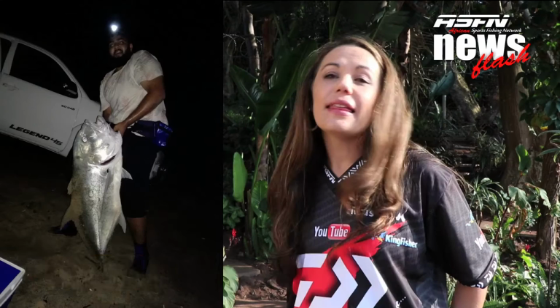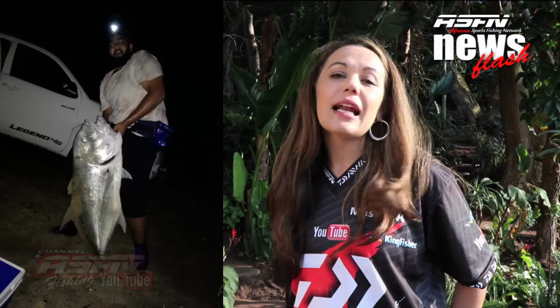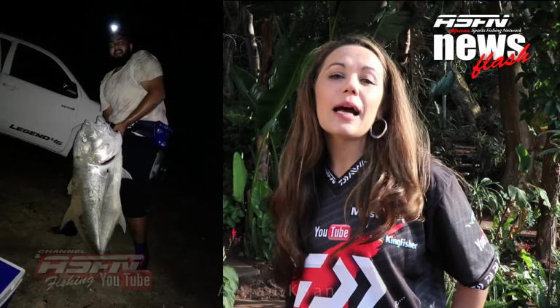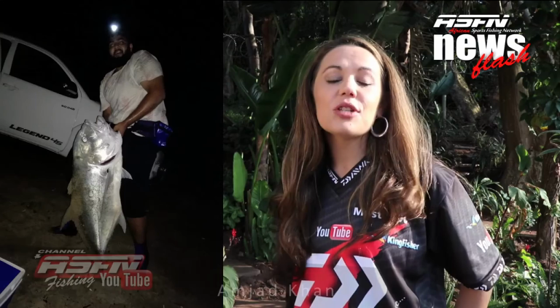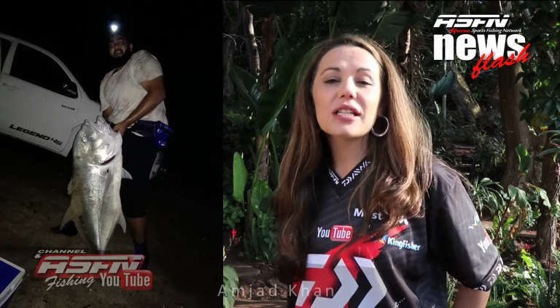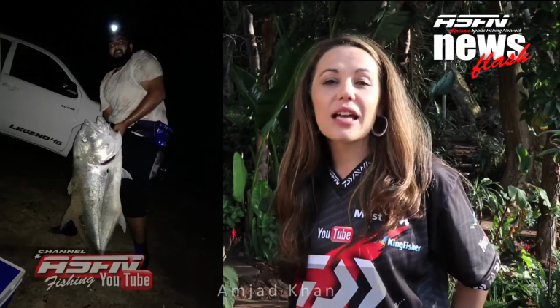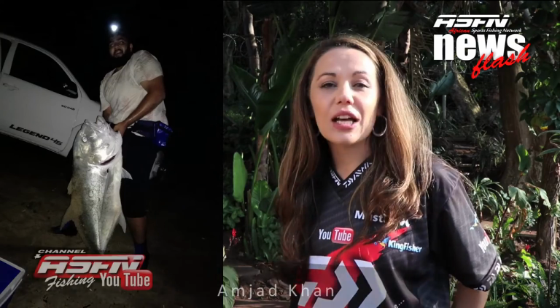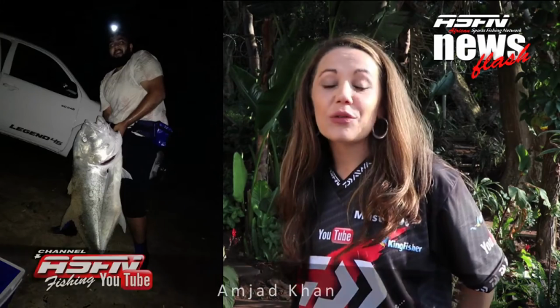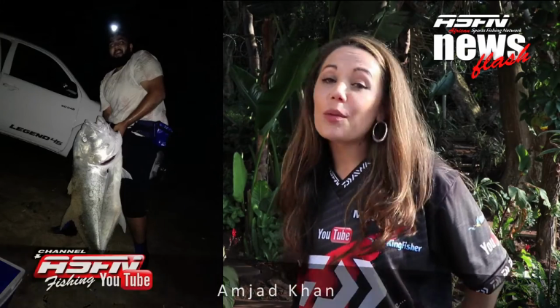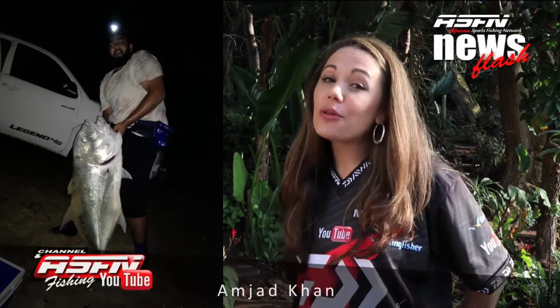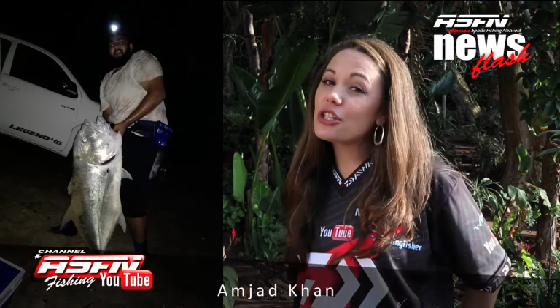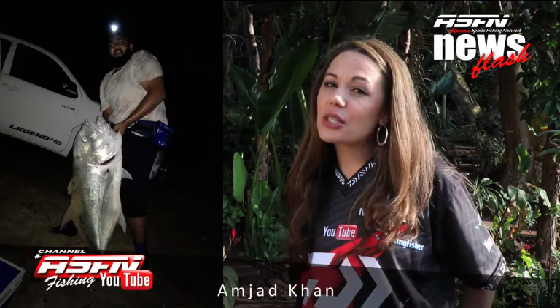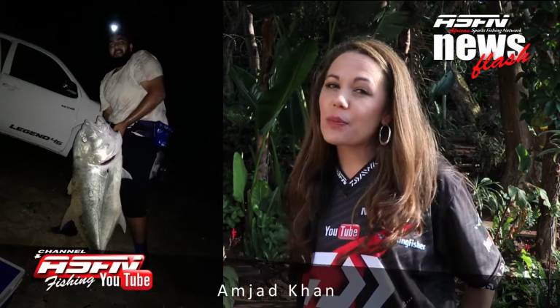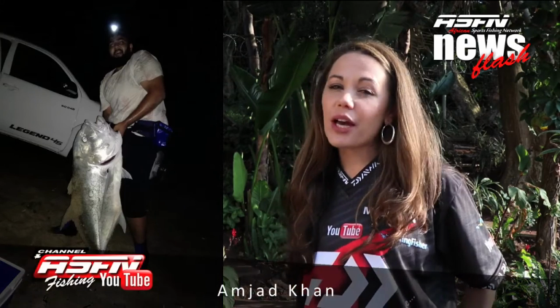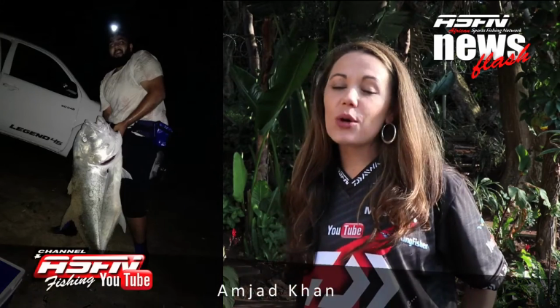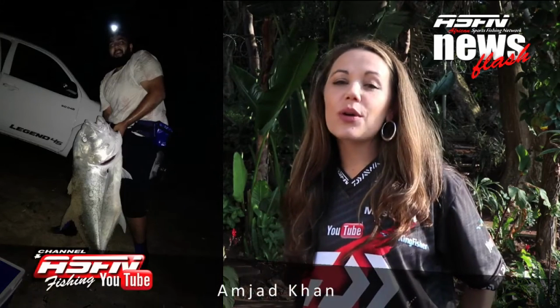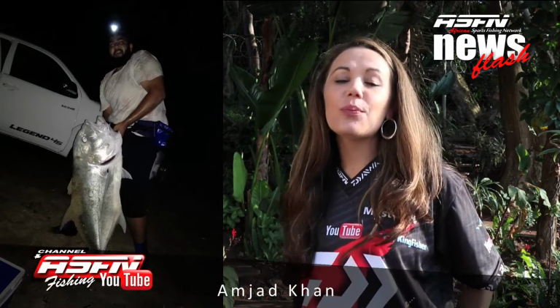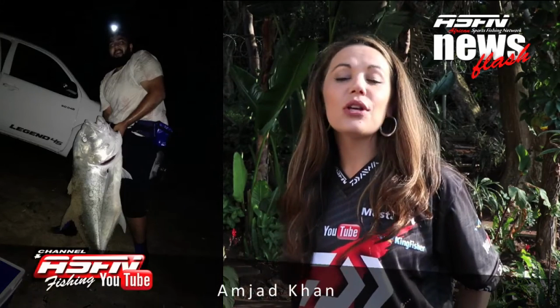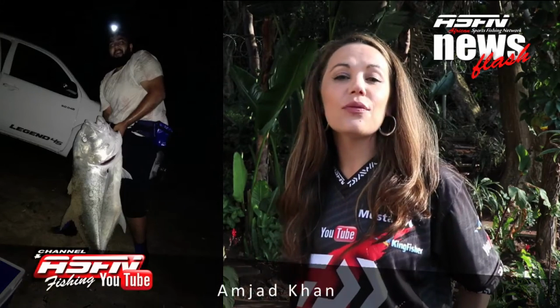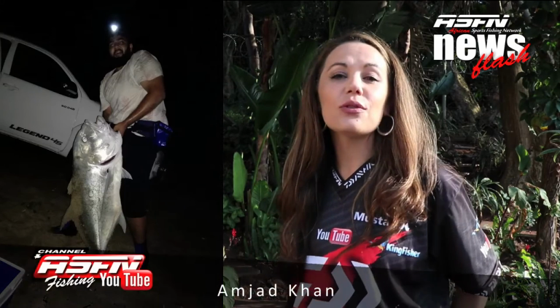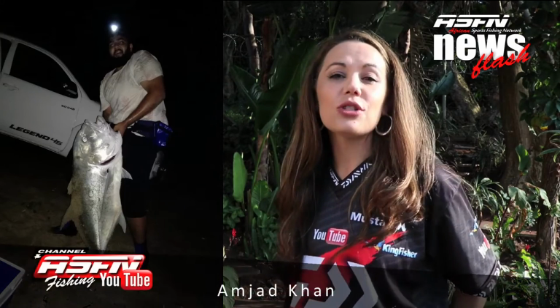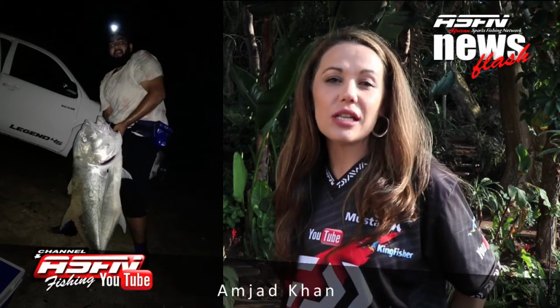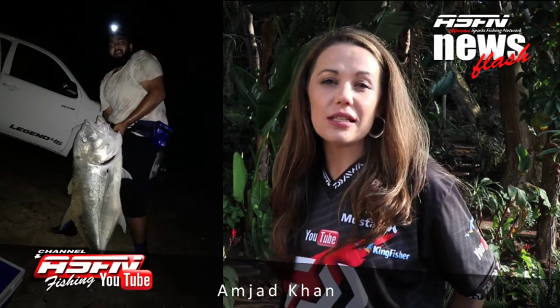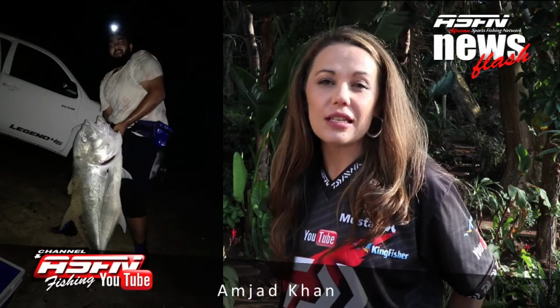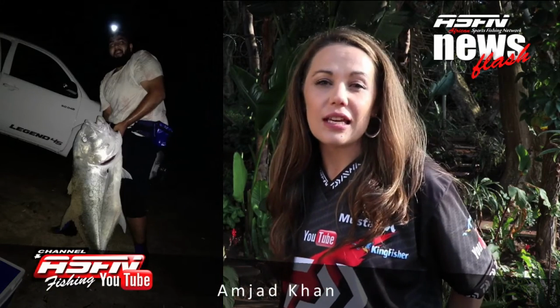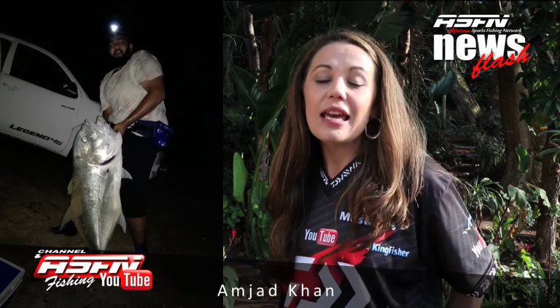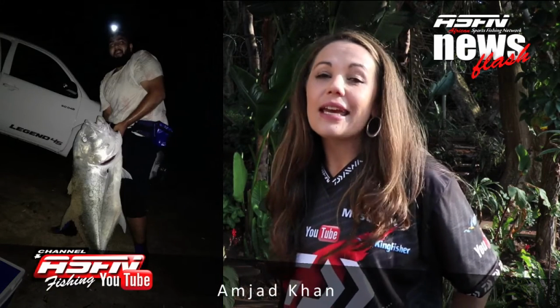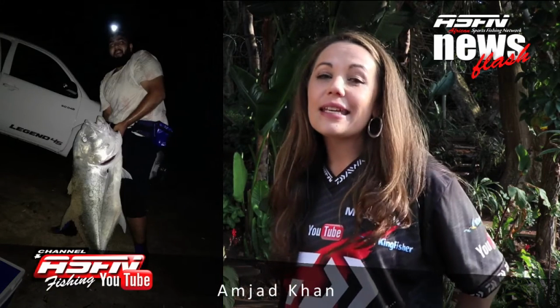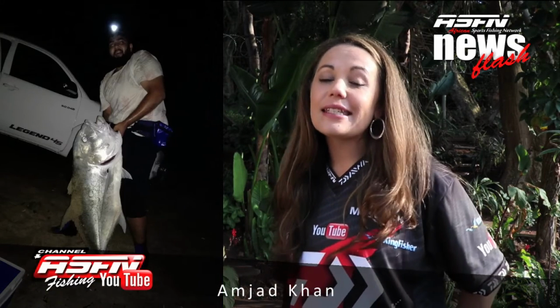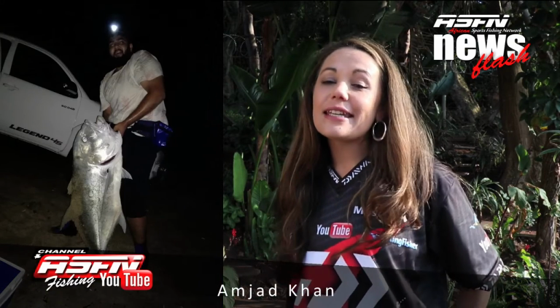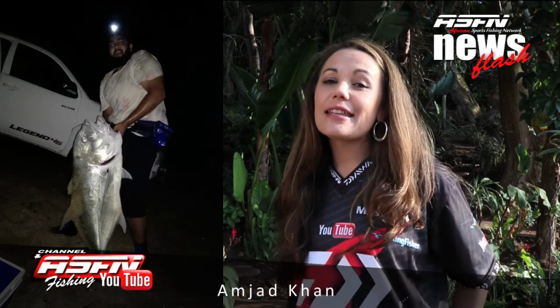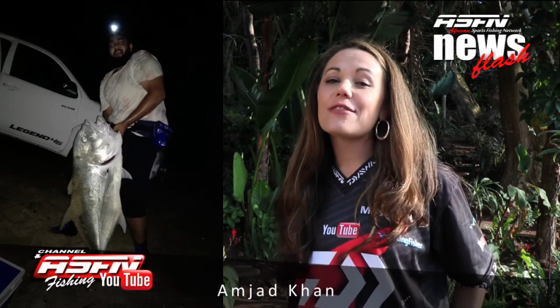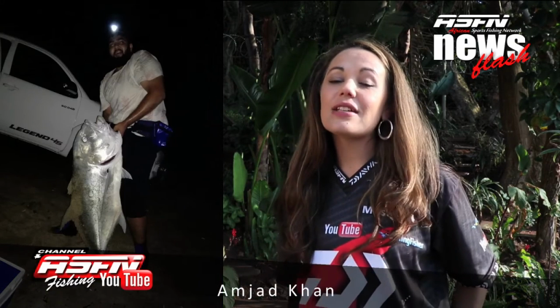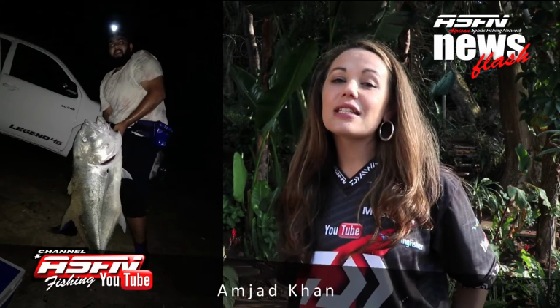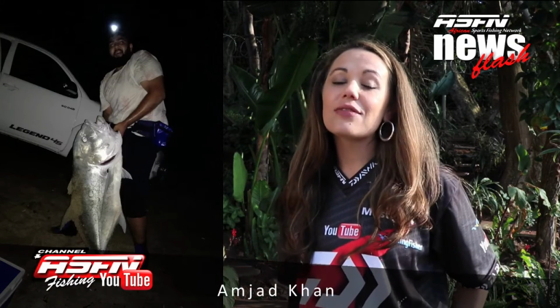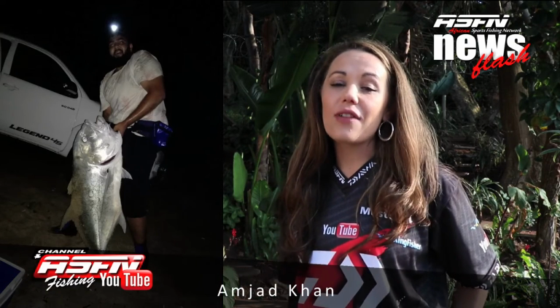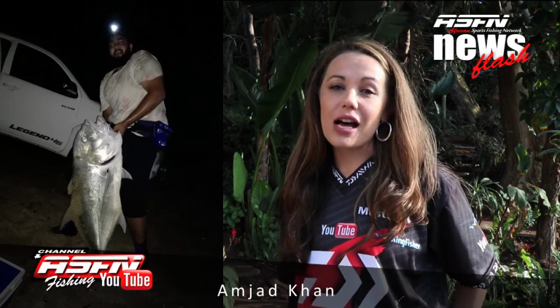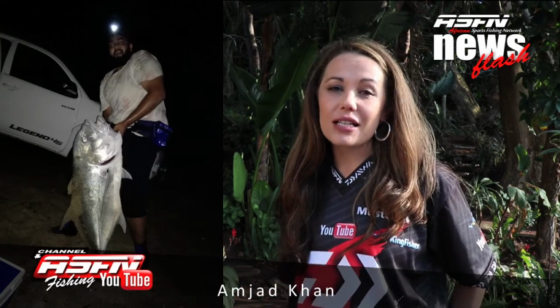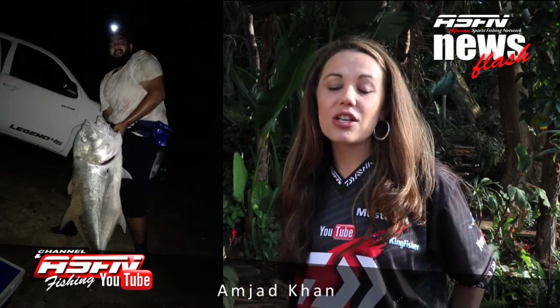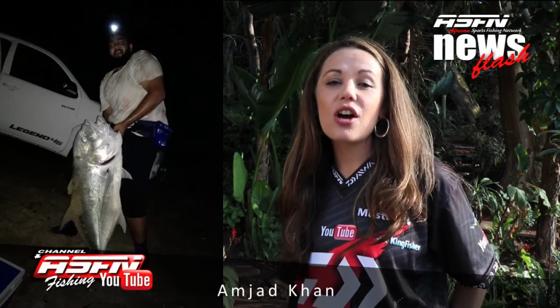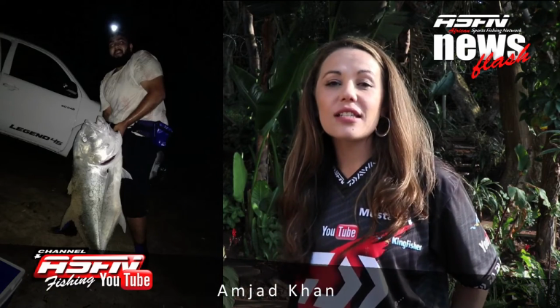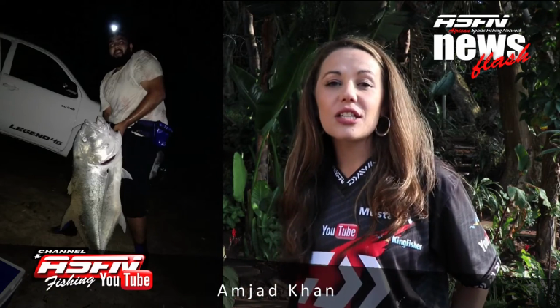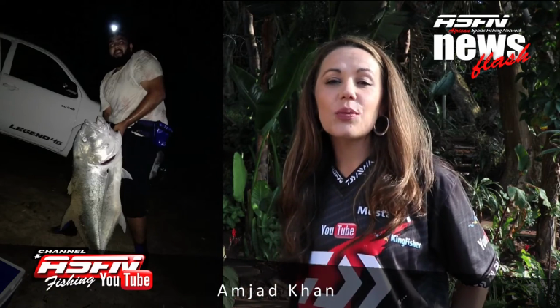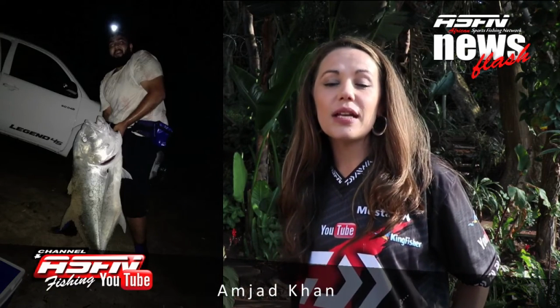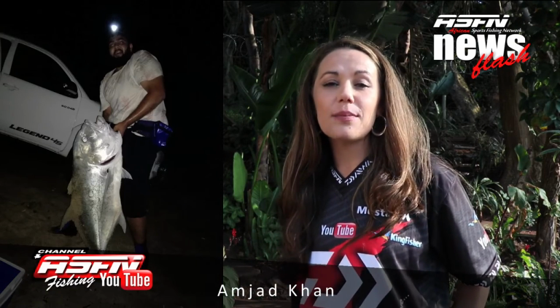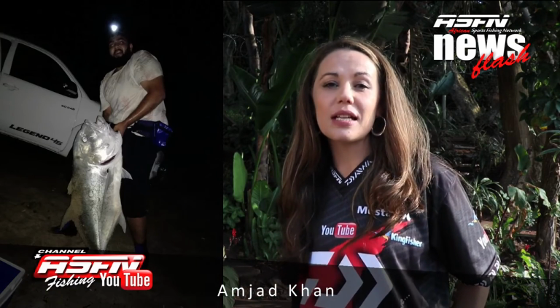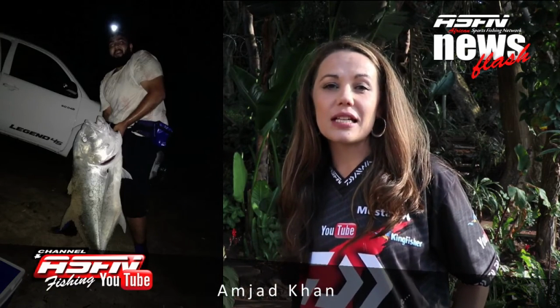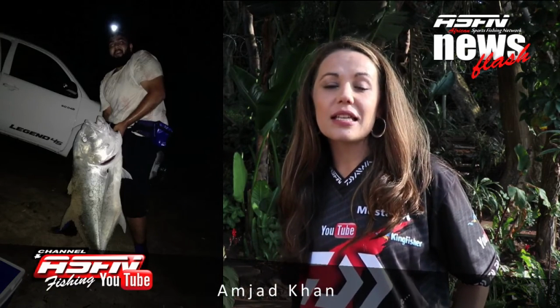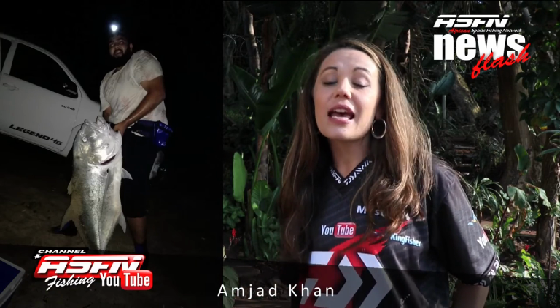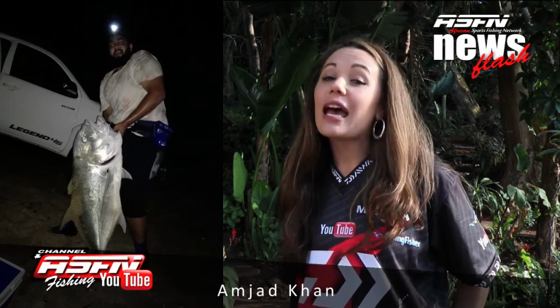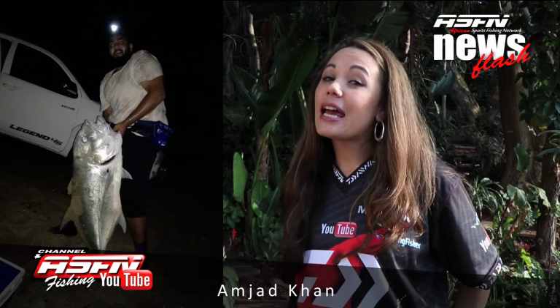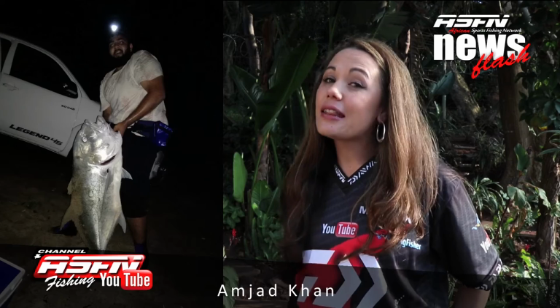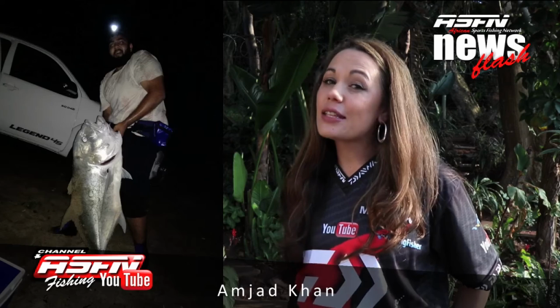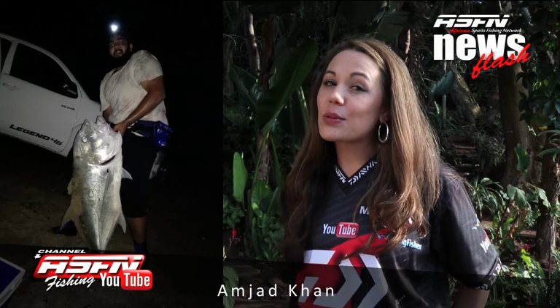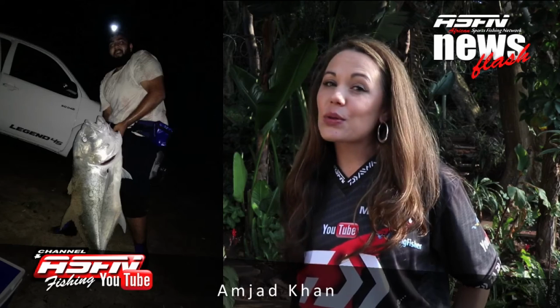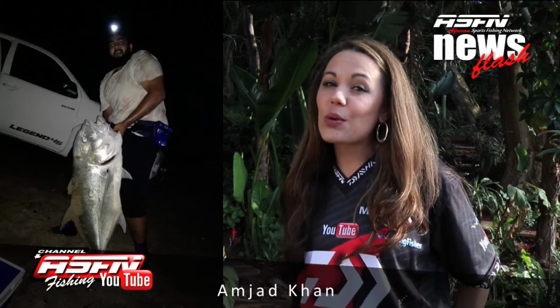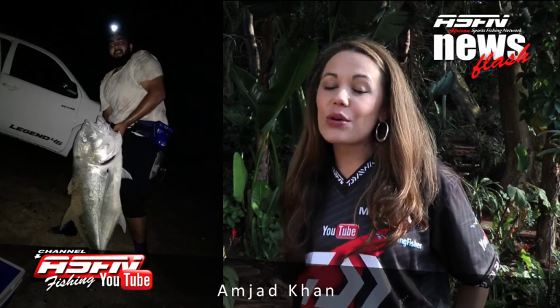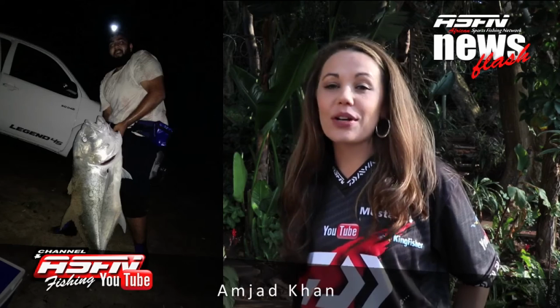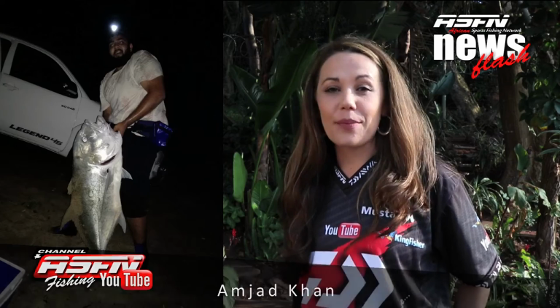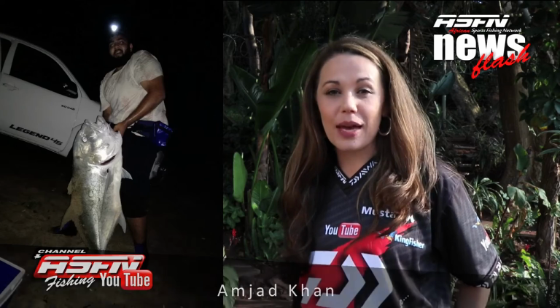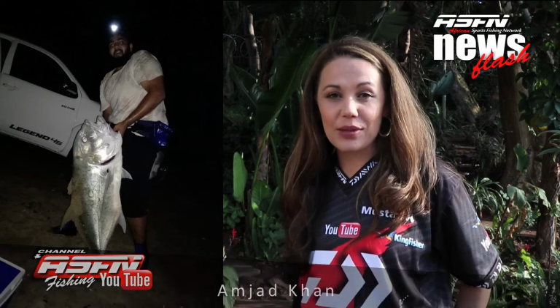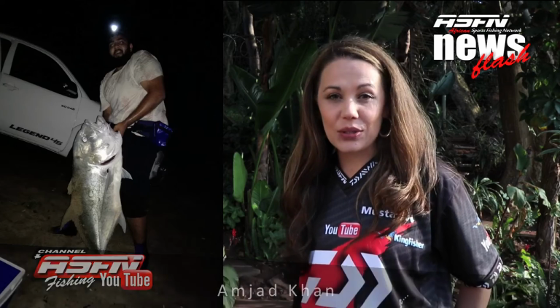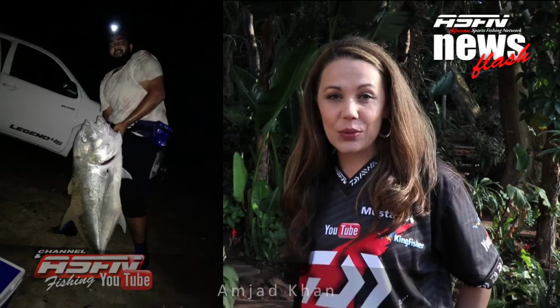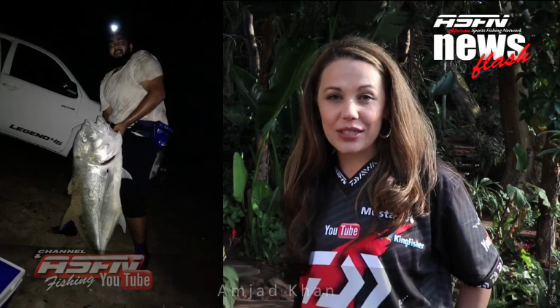Then Amjad Khan from Richards Bay caught a beautiful GT. He said that this fight lasted 20 minutes and this was caught on a baby squid.